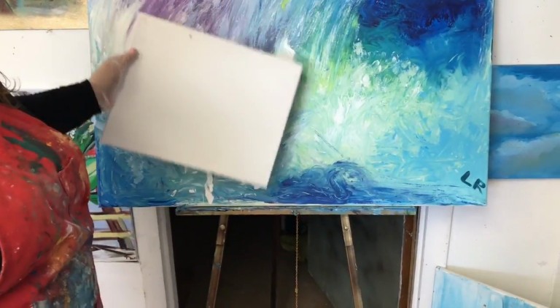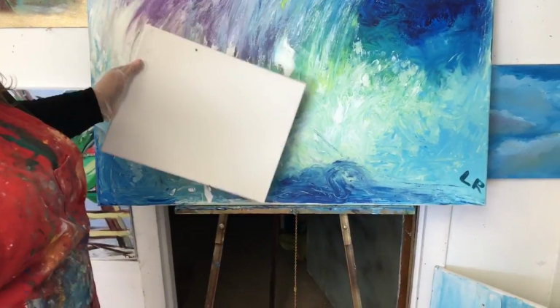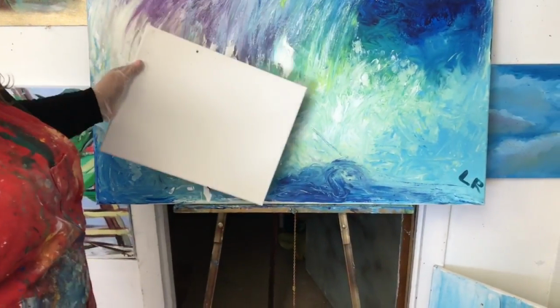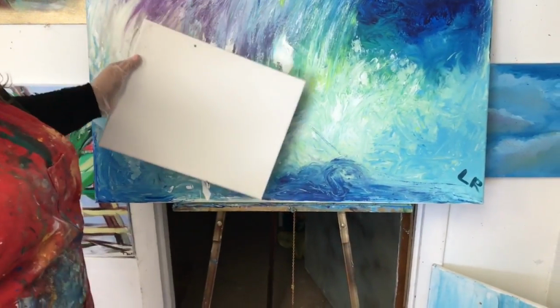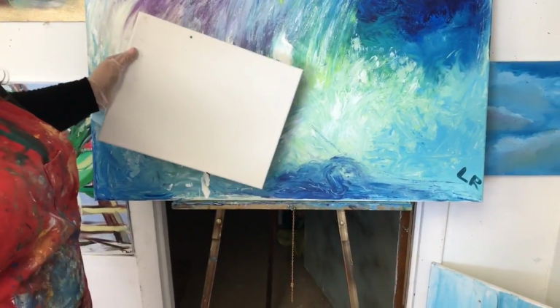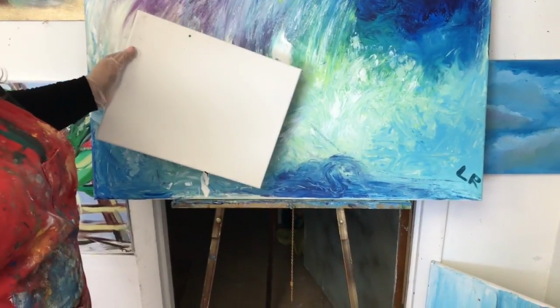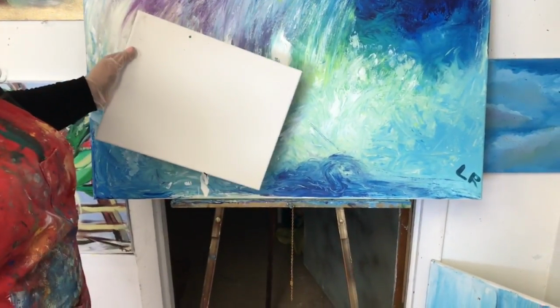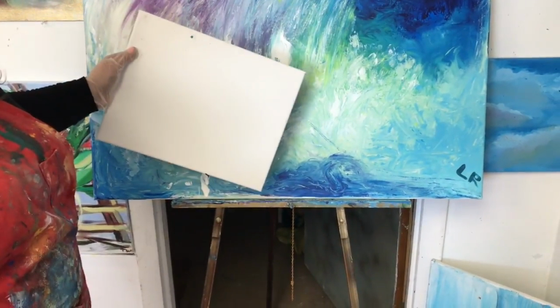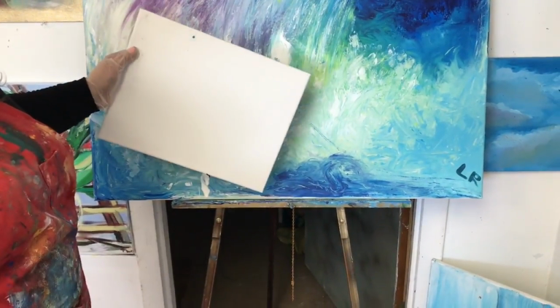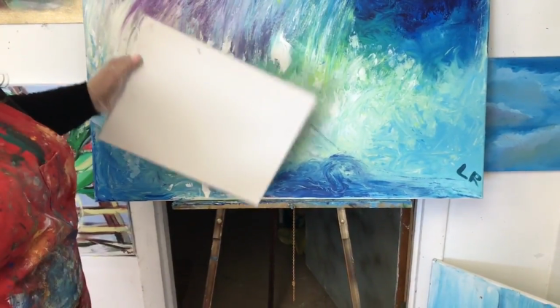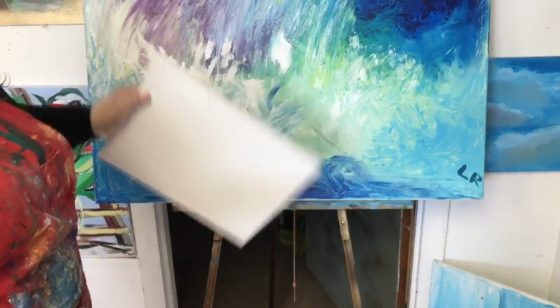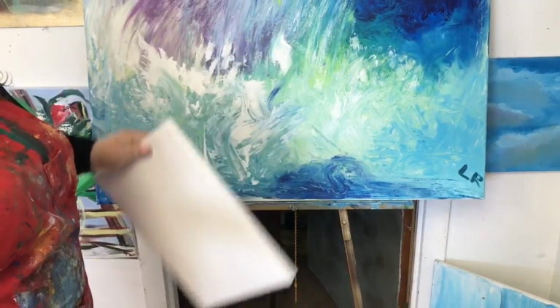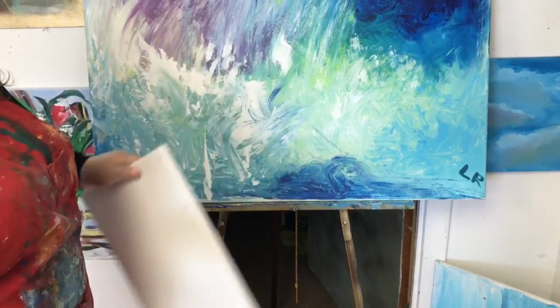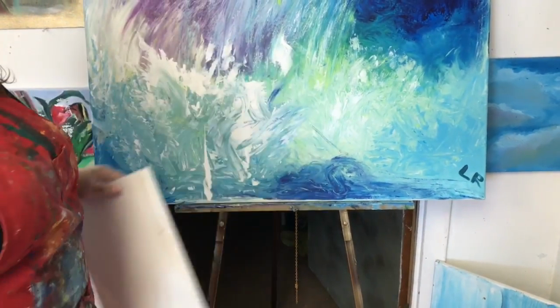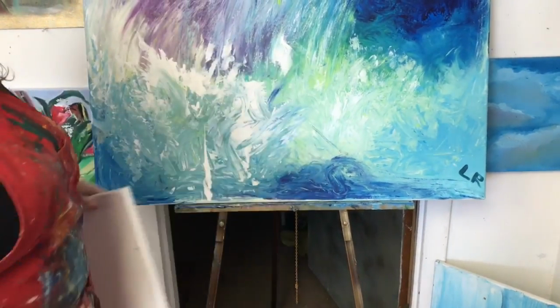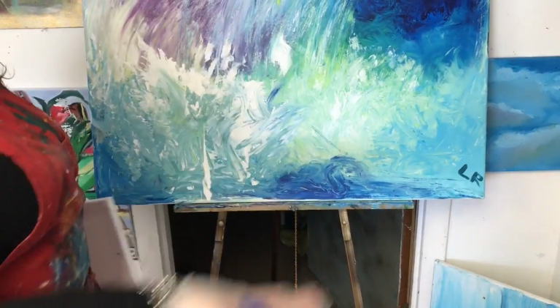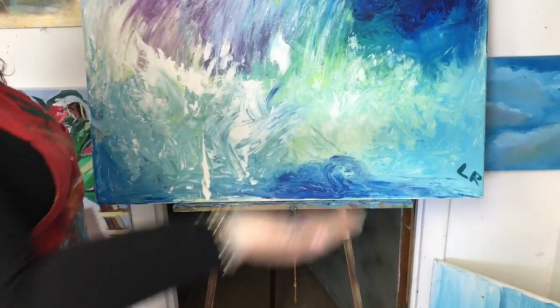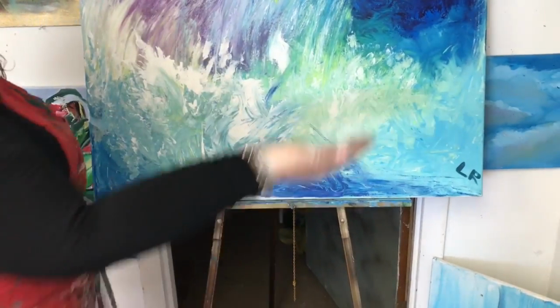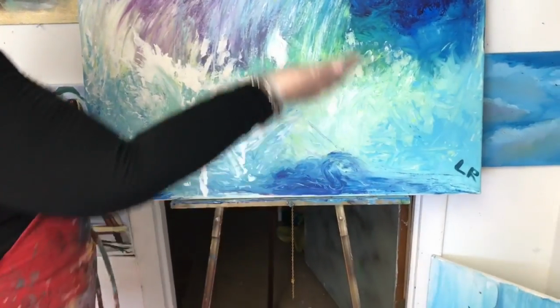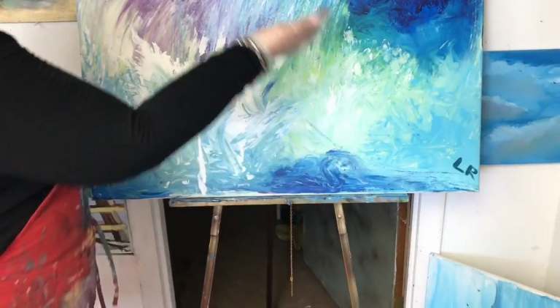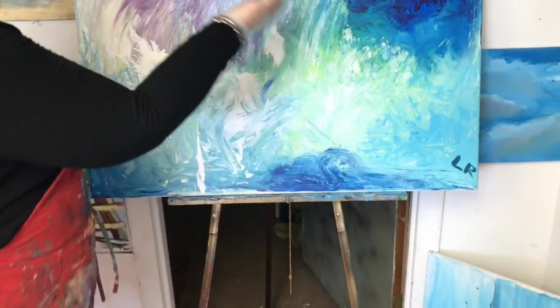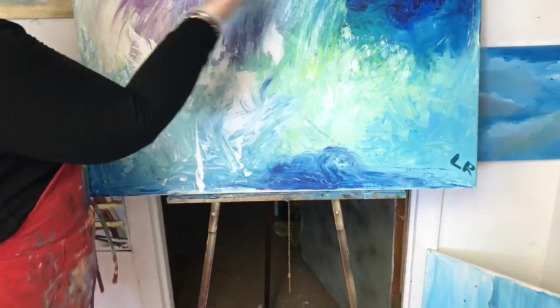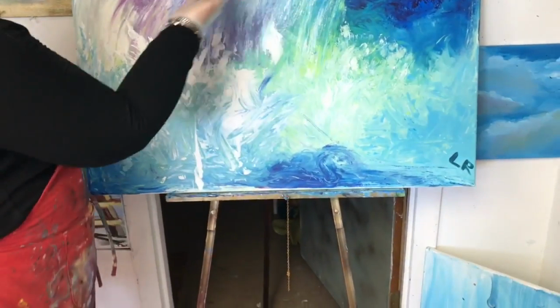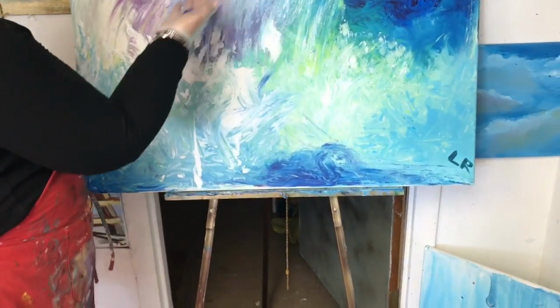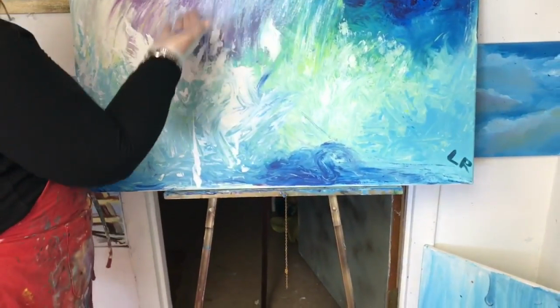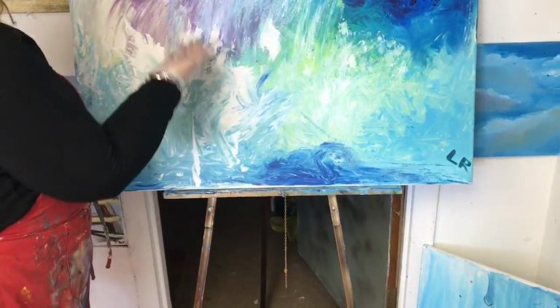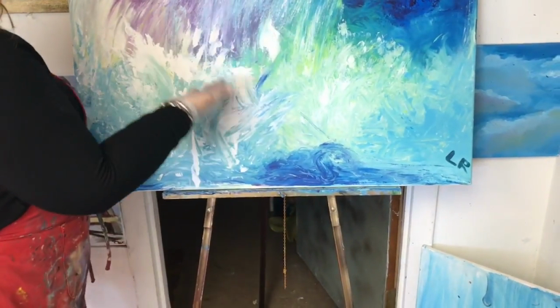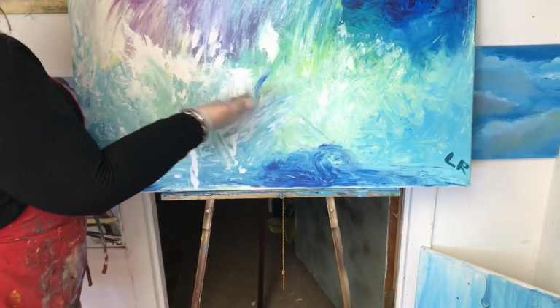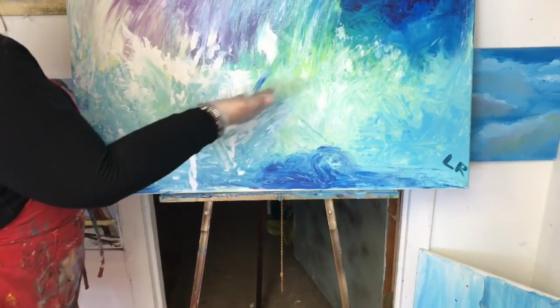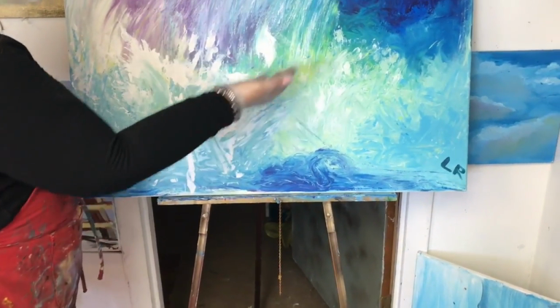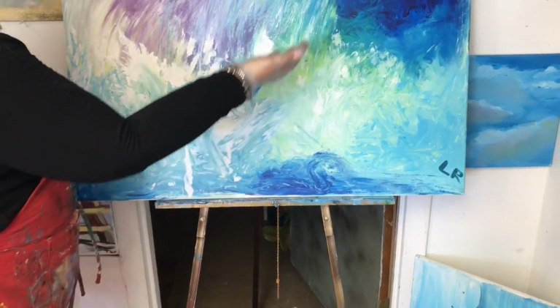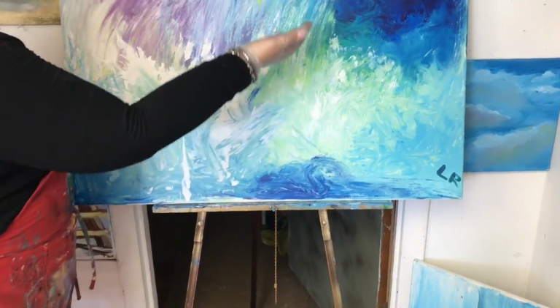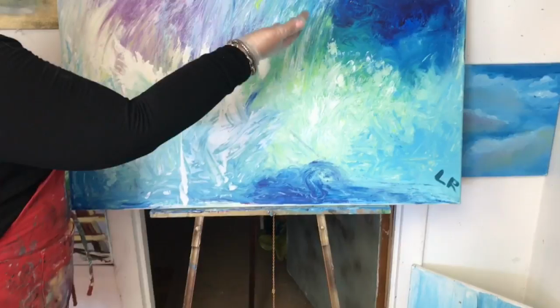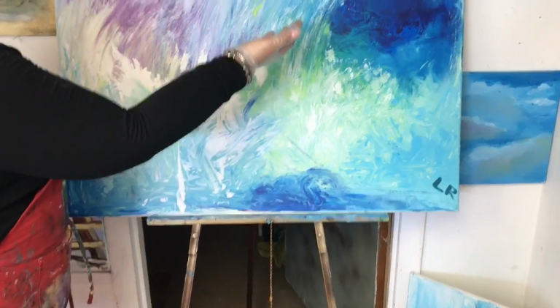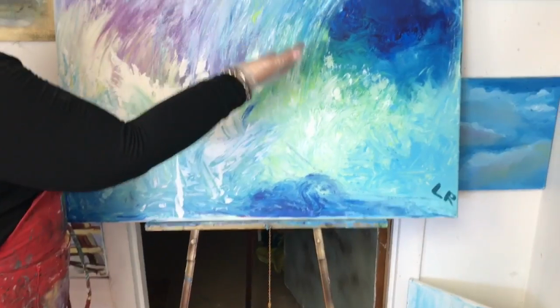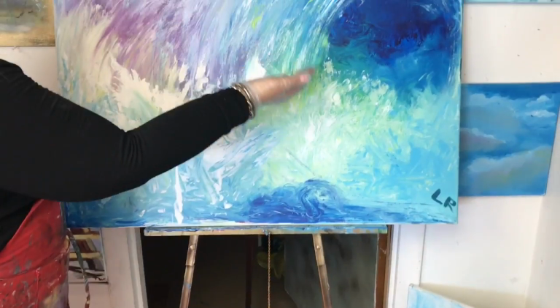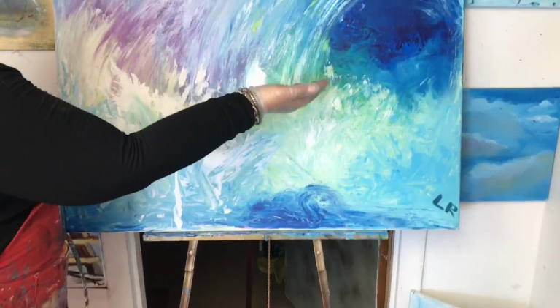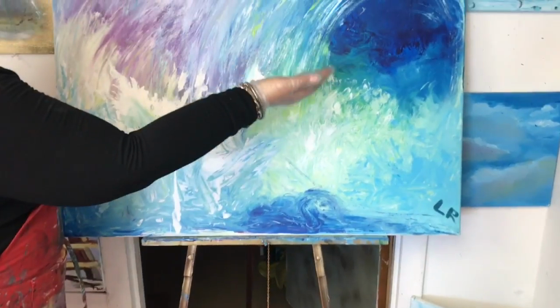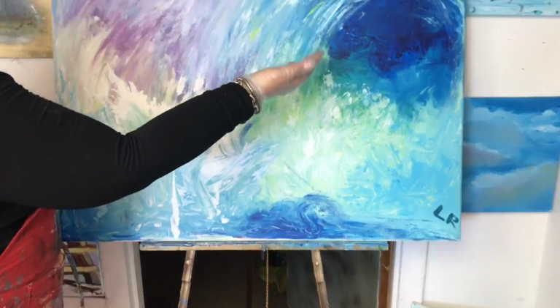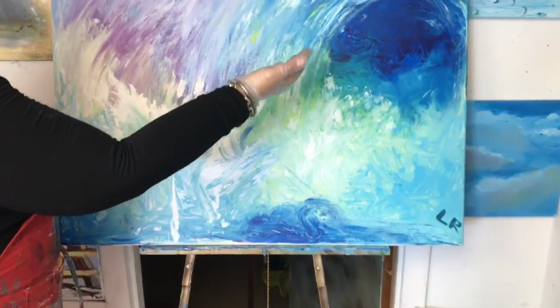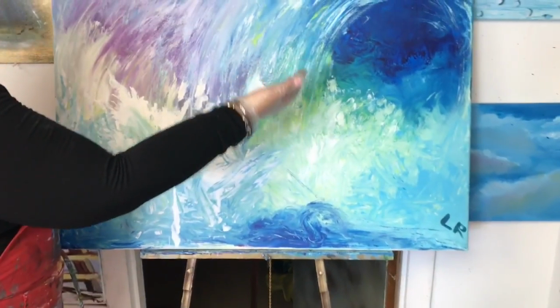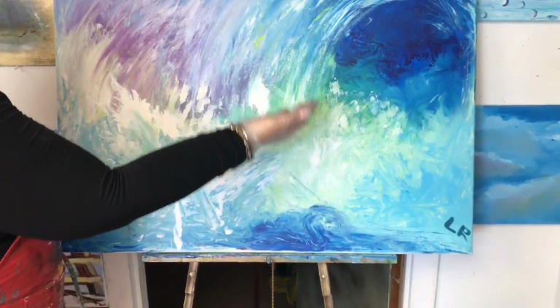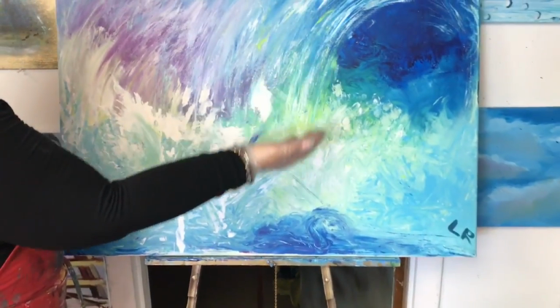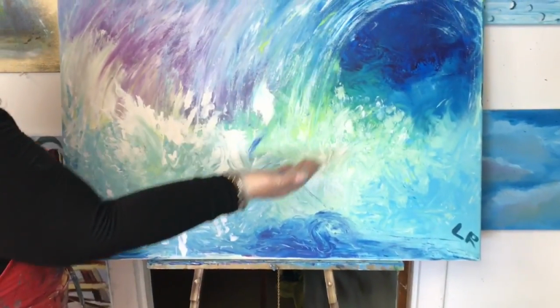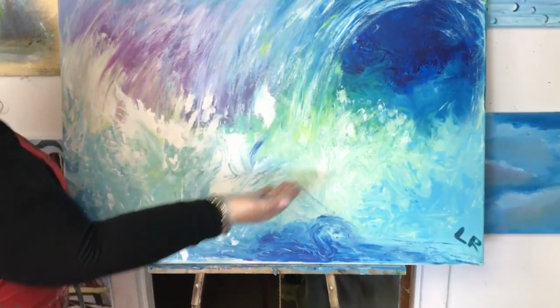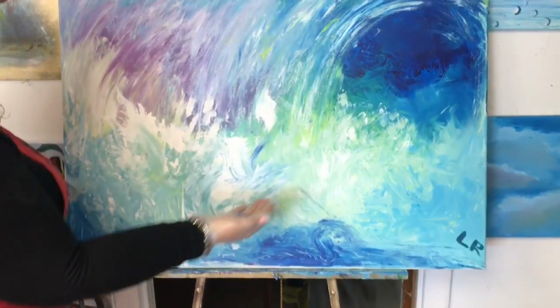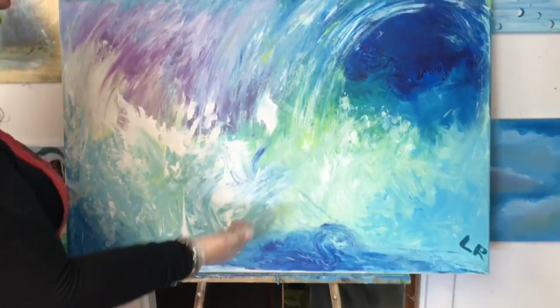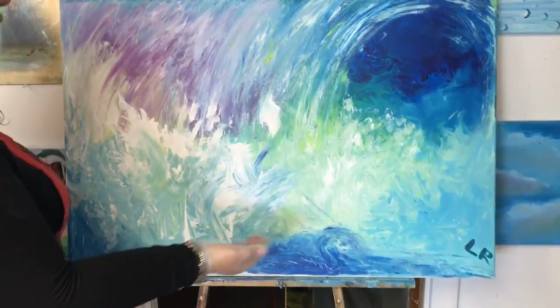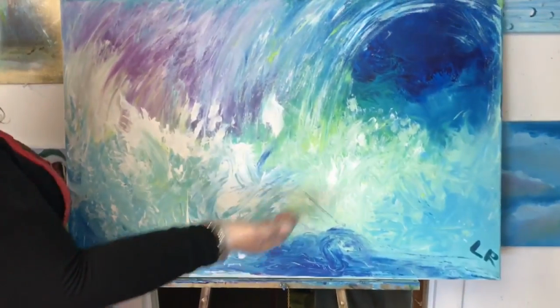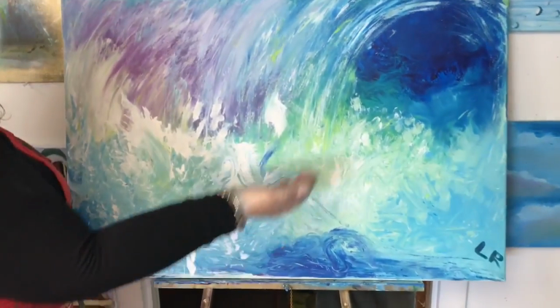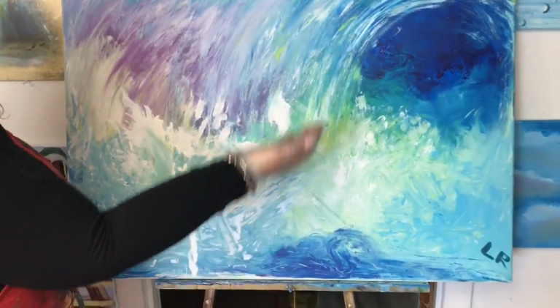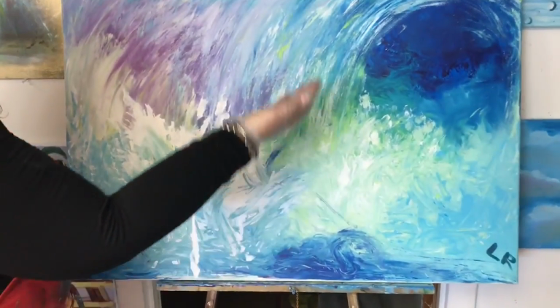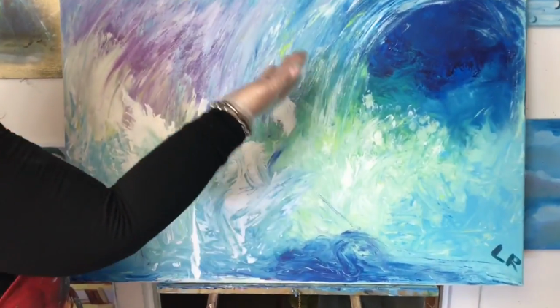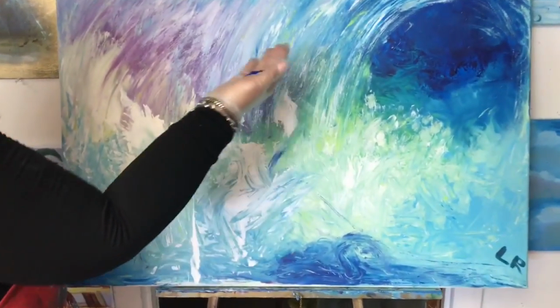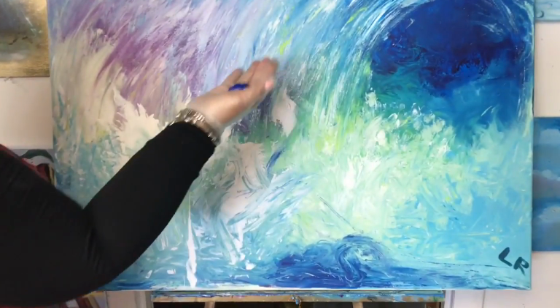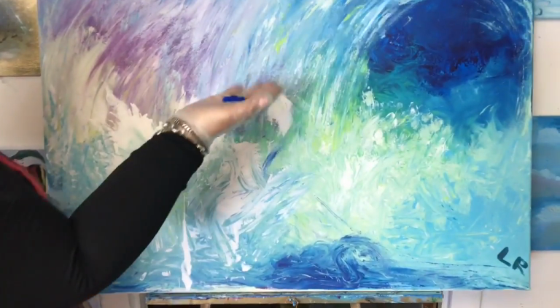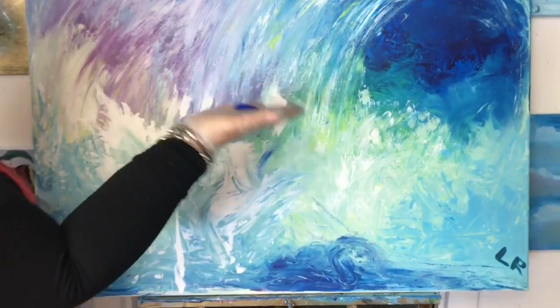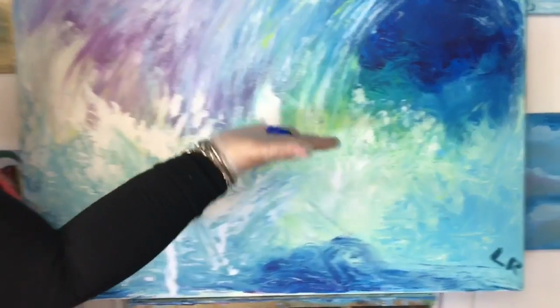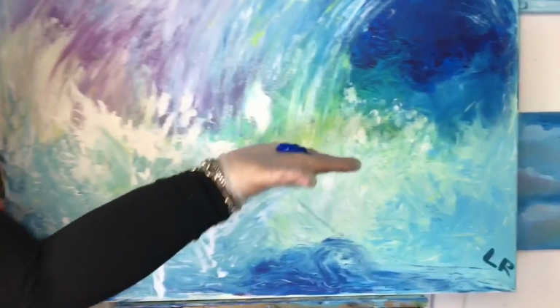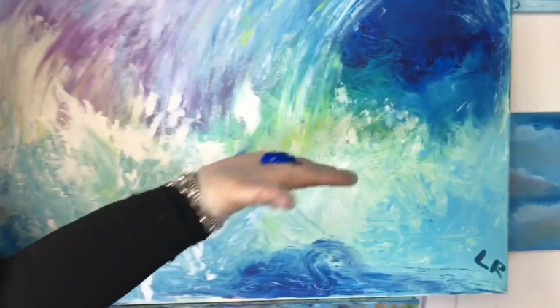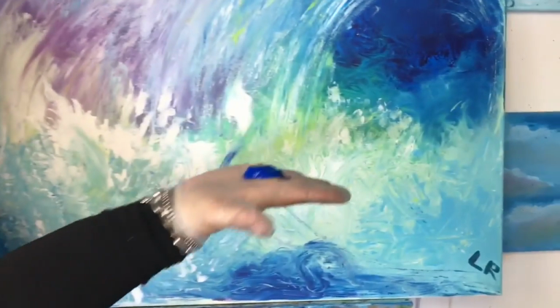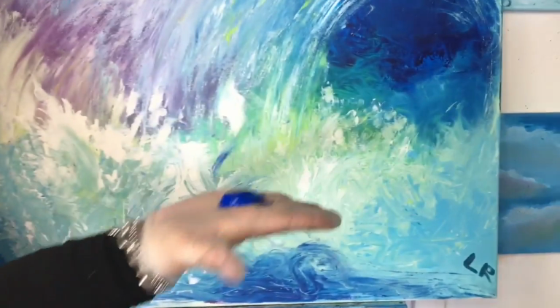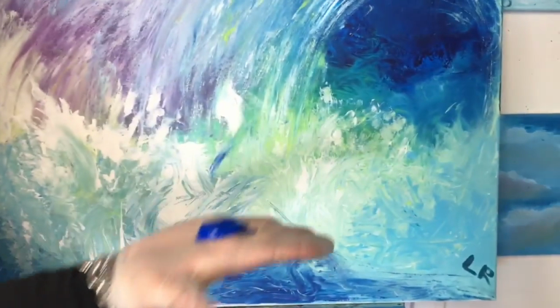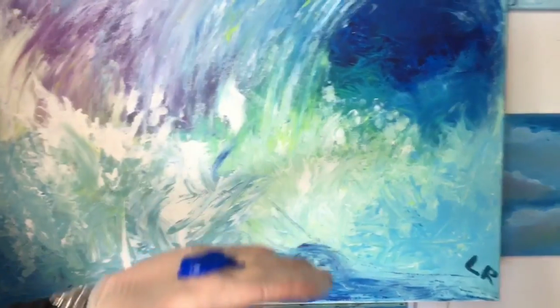And what we're doing today, we really would like to see how we did this beautiful painting with colors. It was very easy.